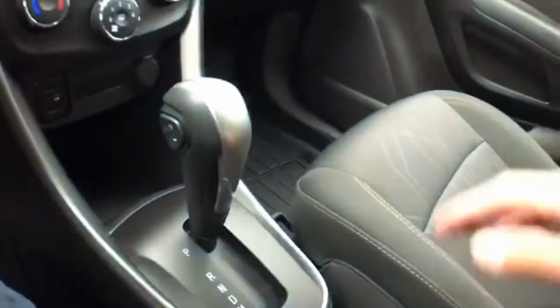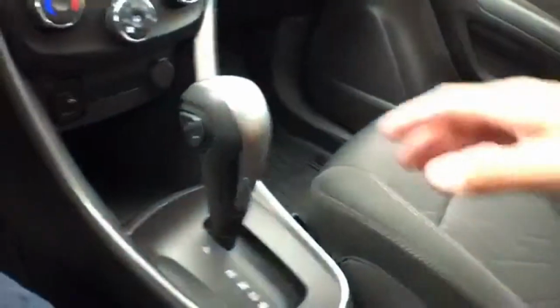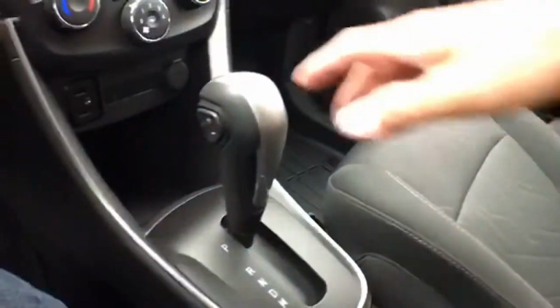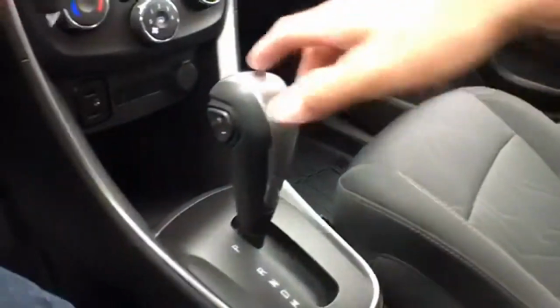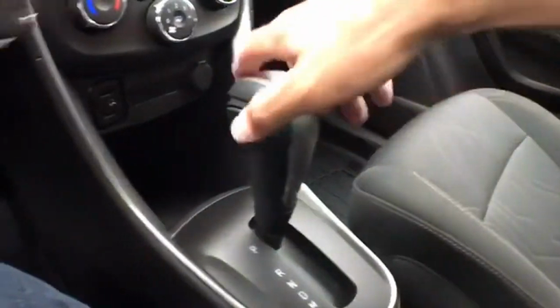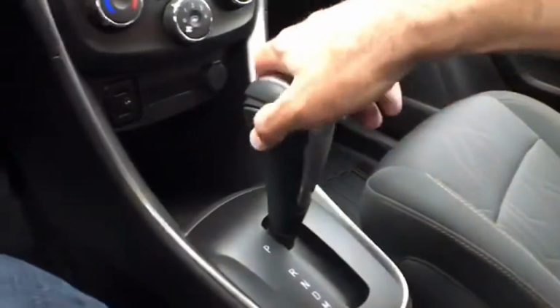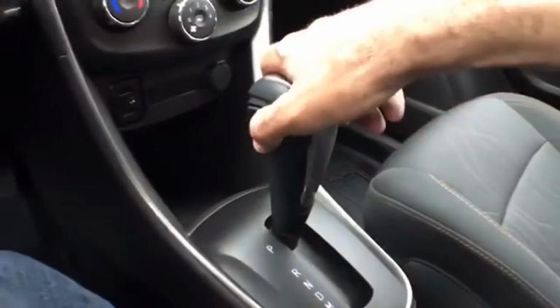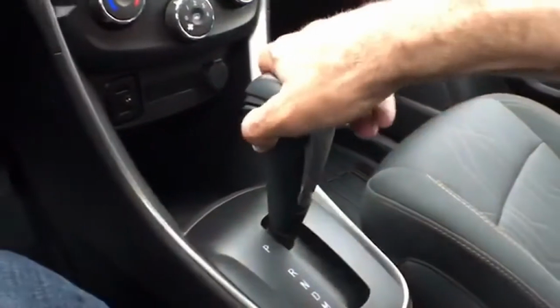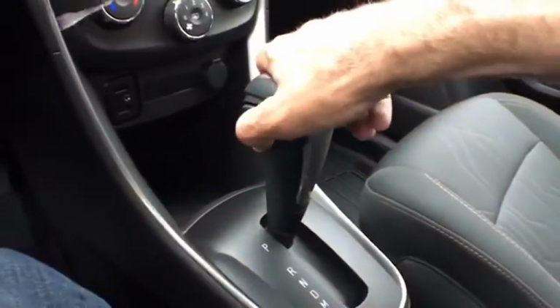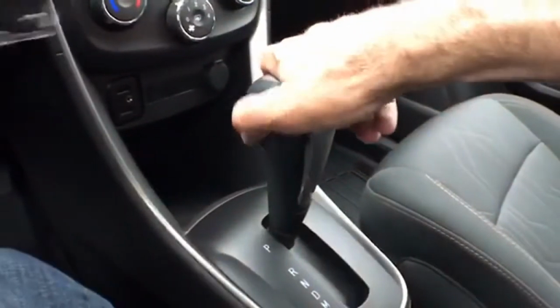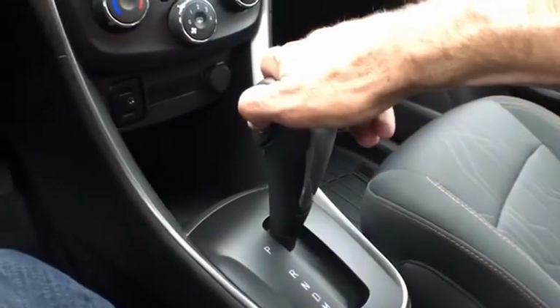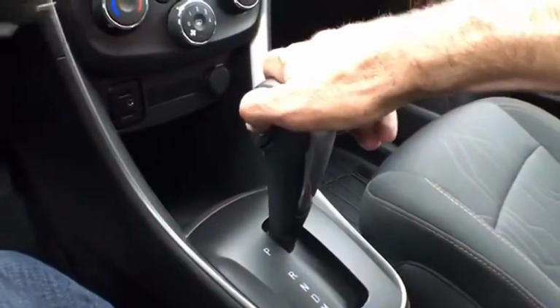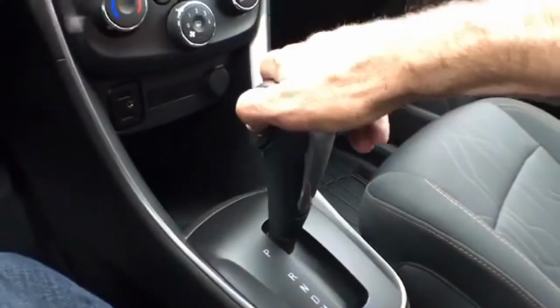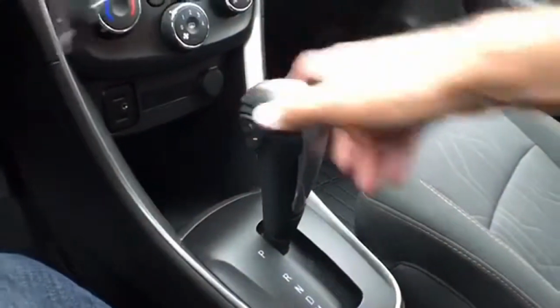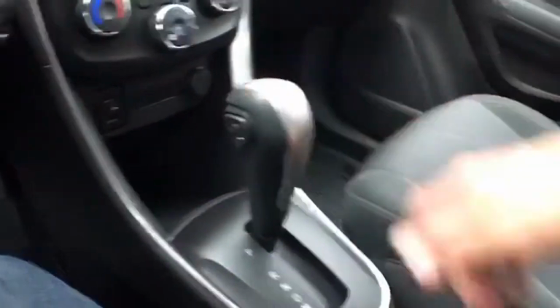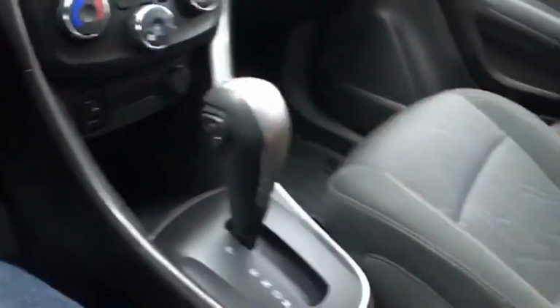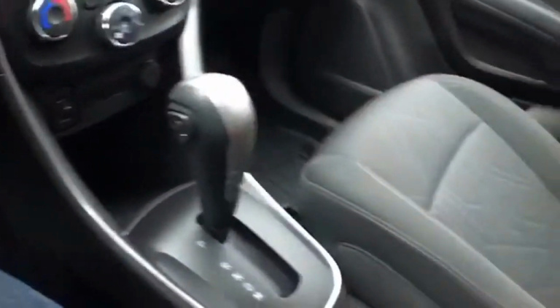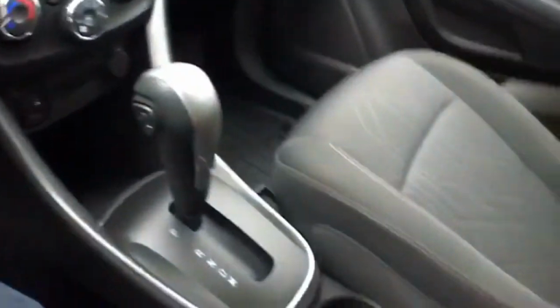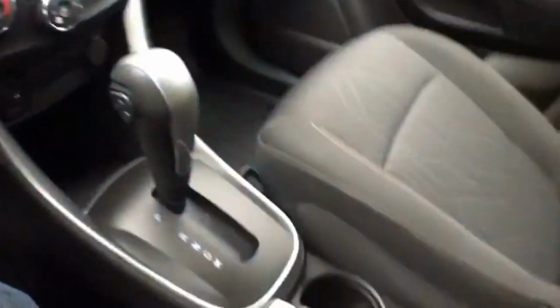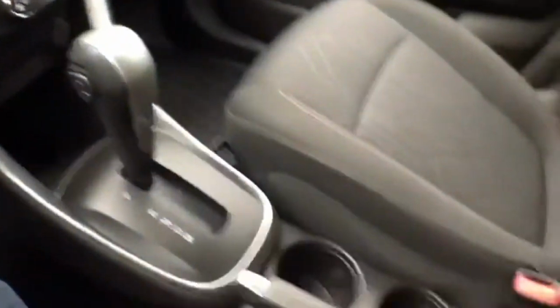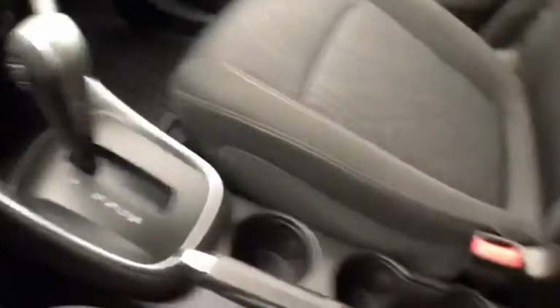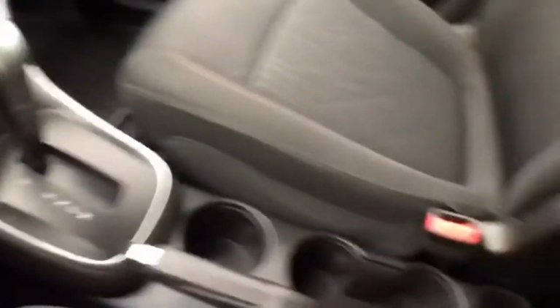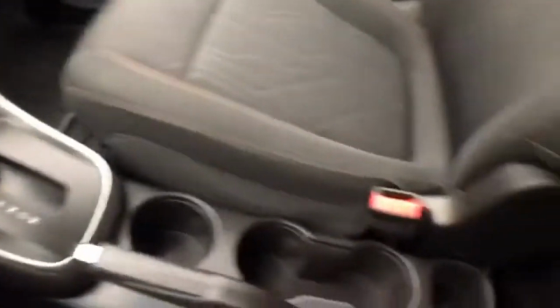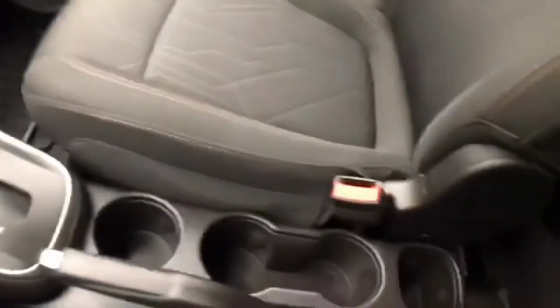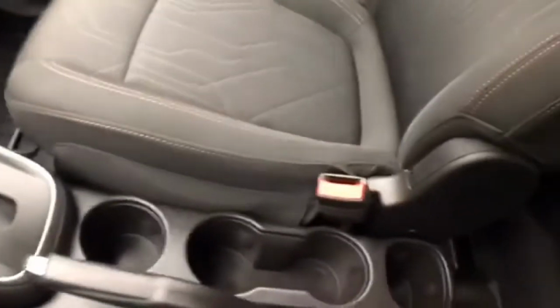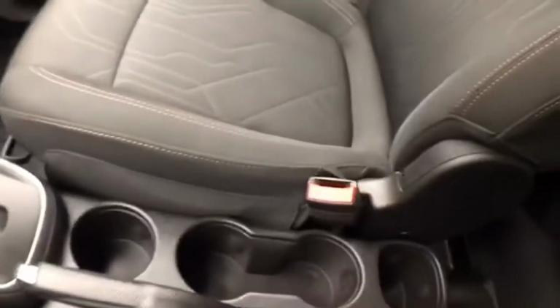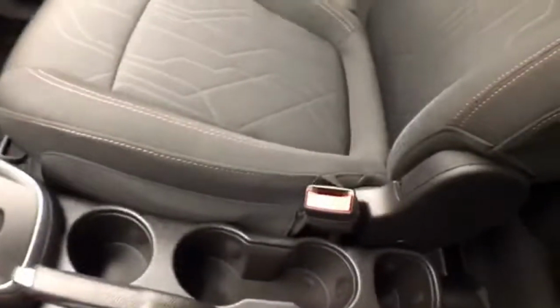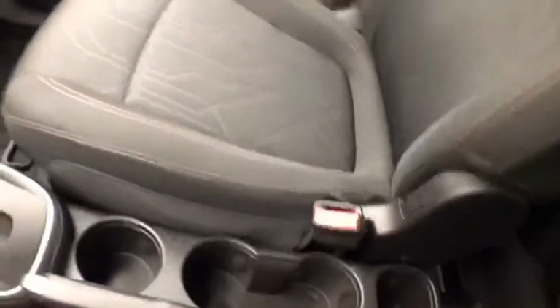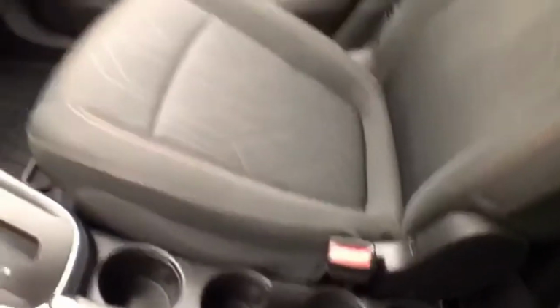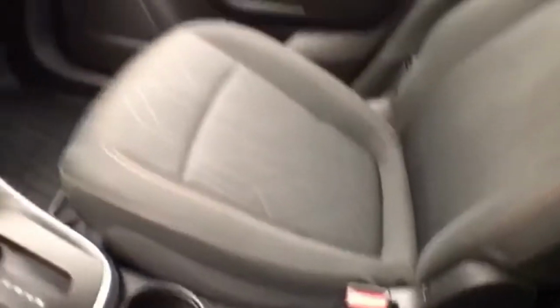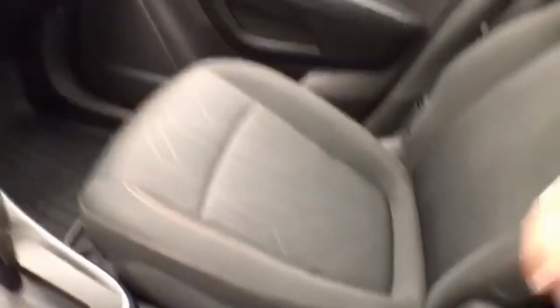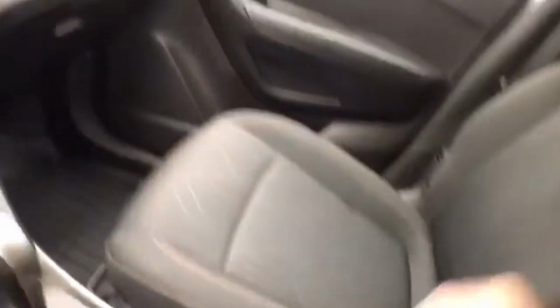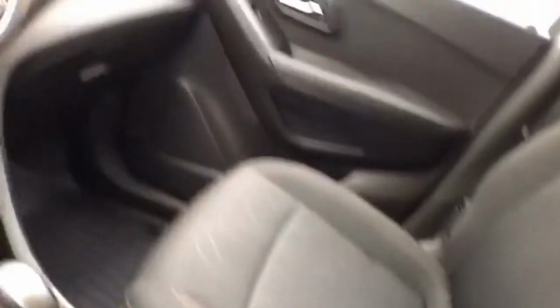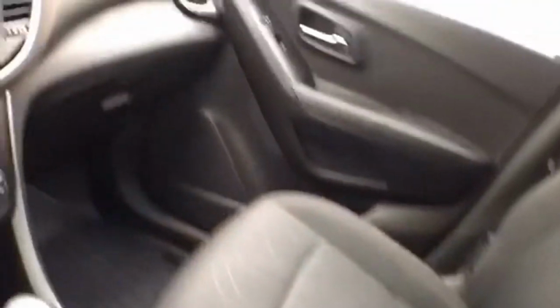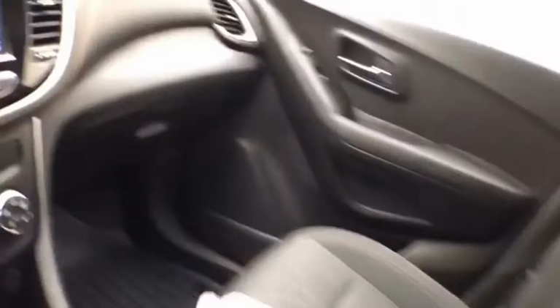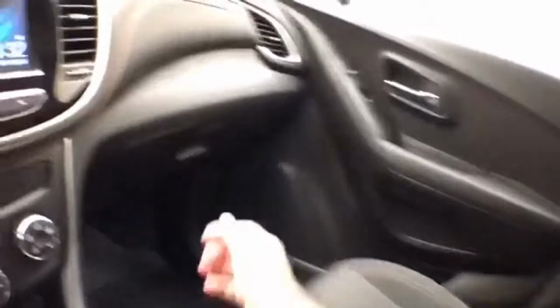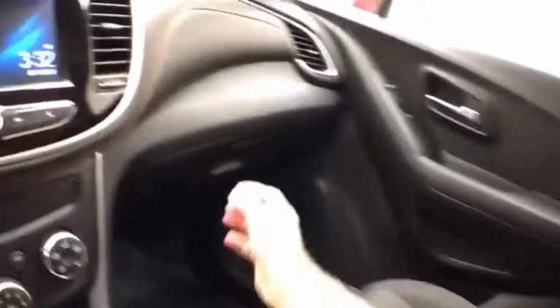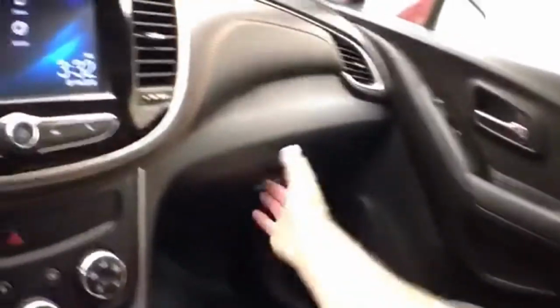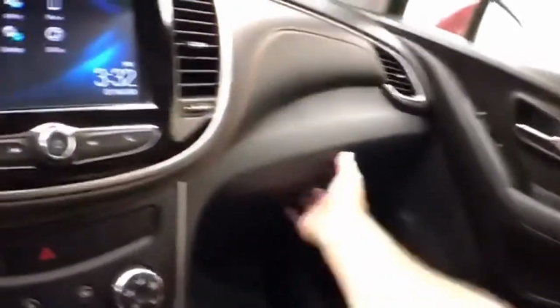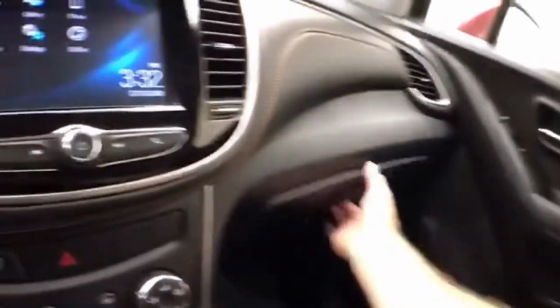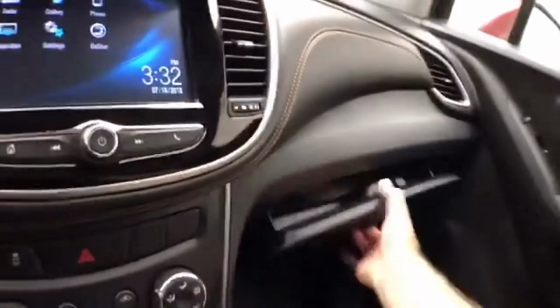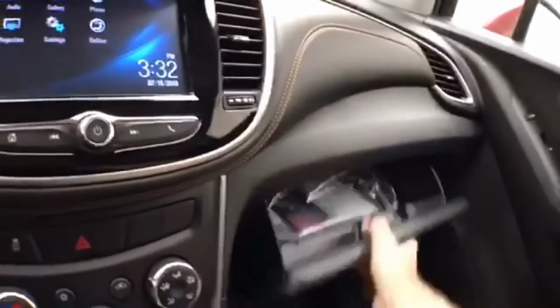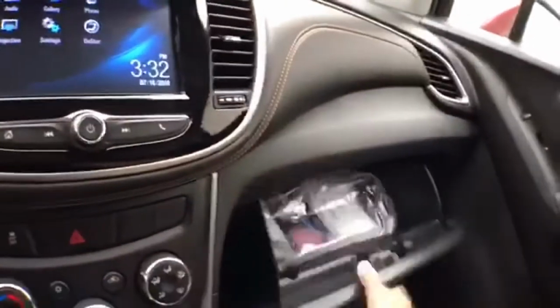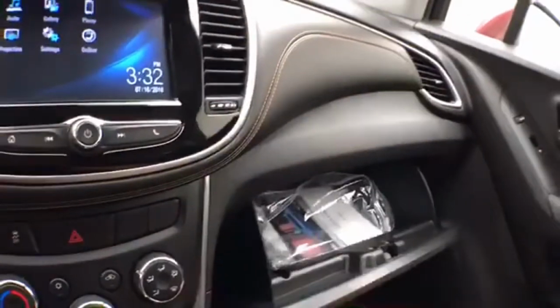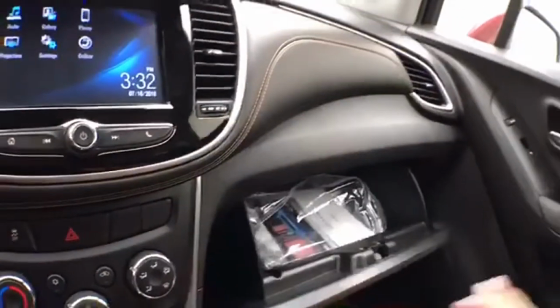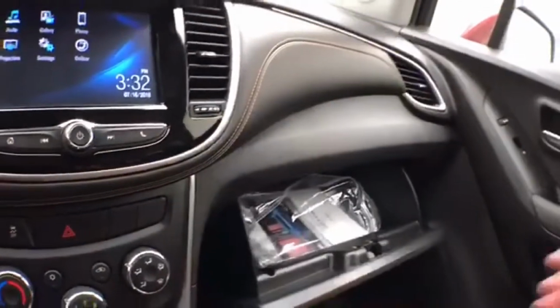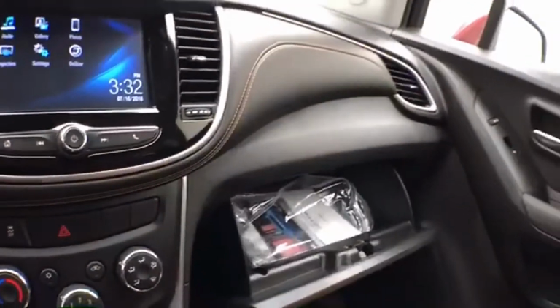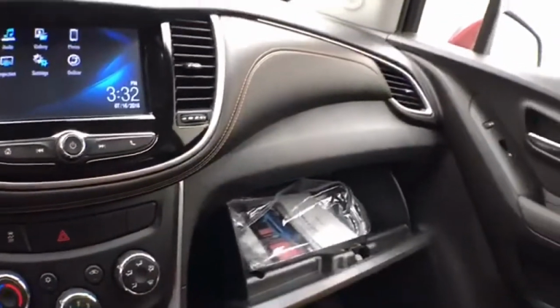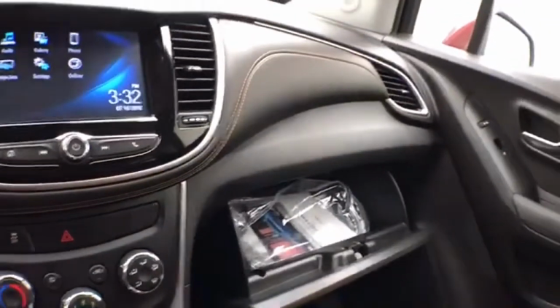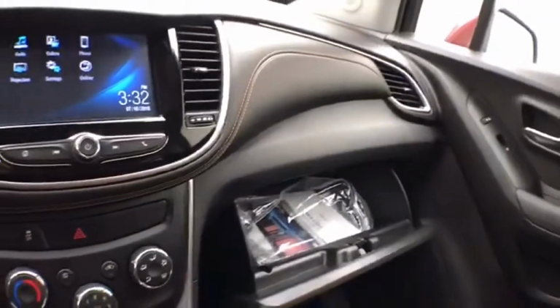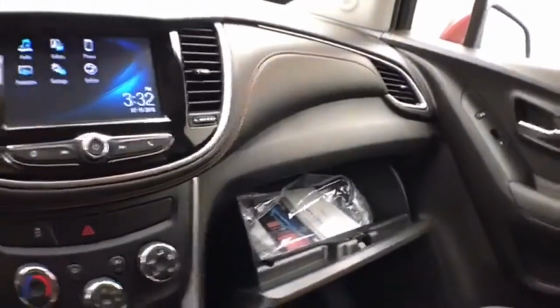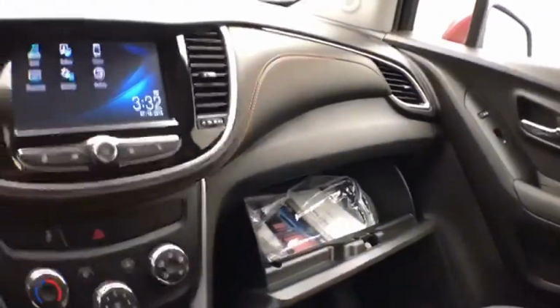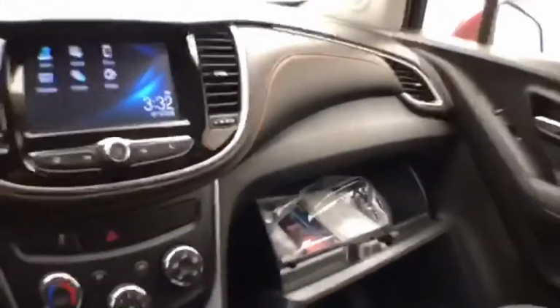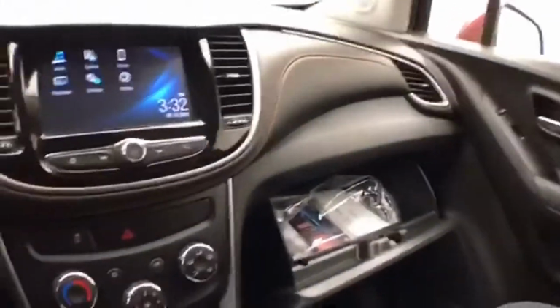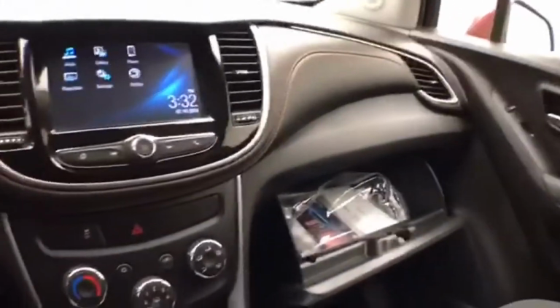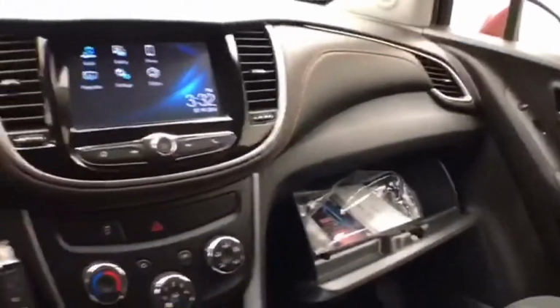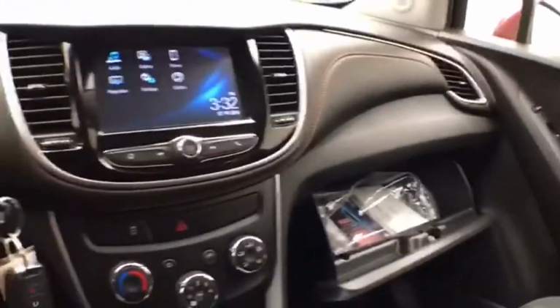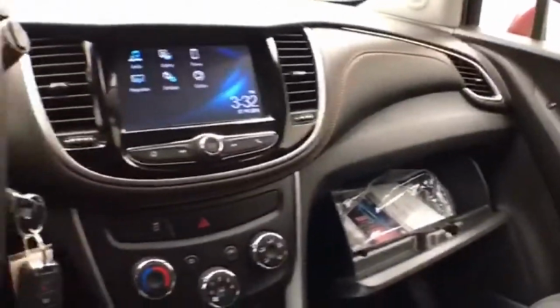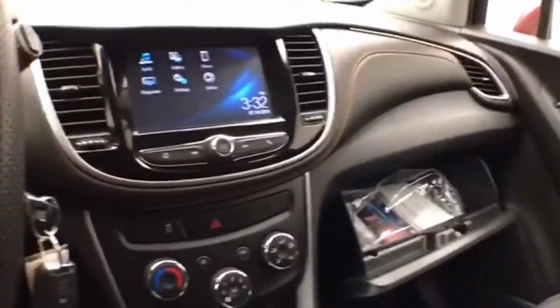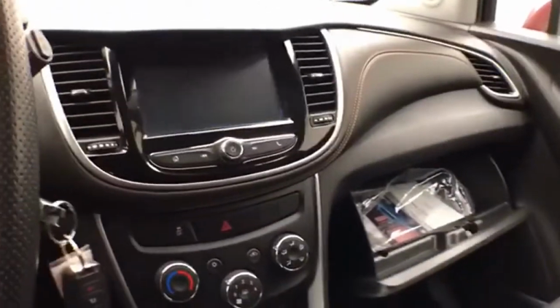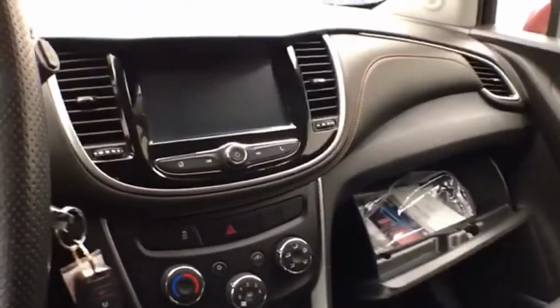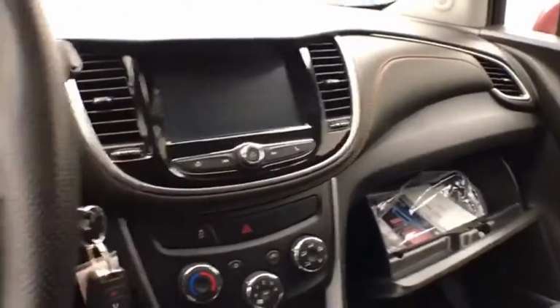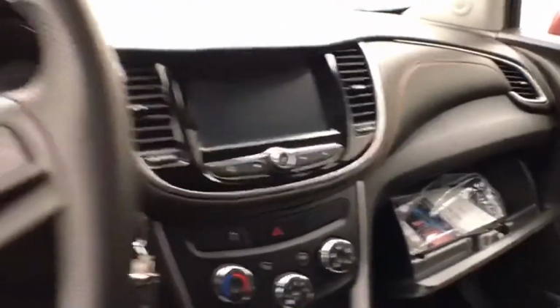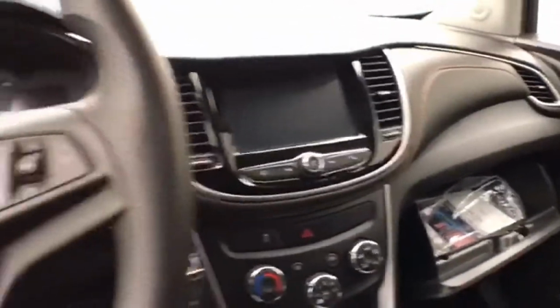Automatic transmission with manual shift capability. And a large glove box with all the owner's manuals inside.